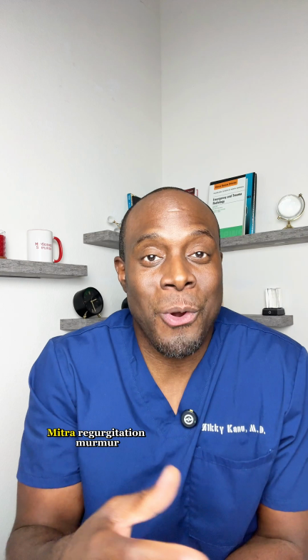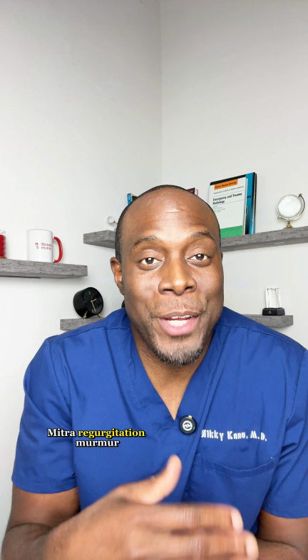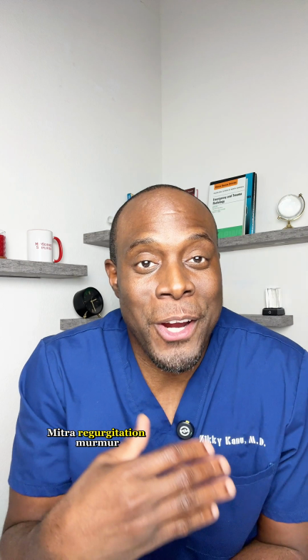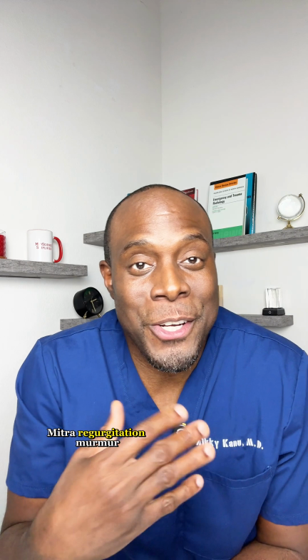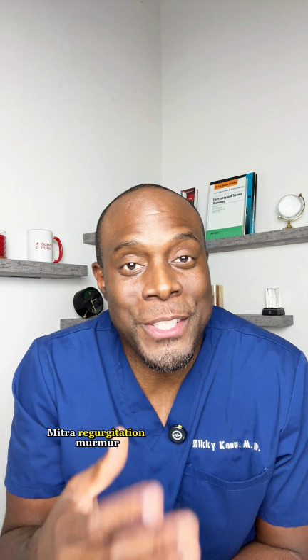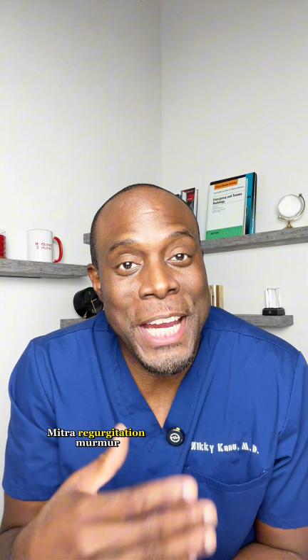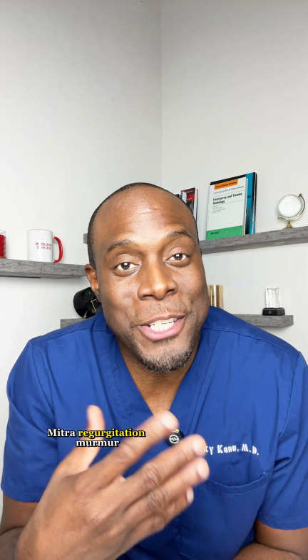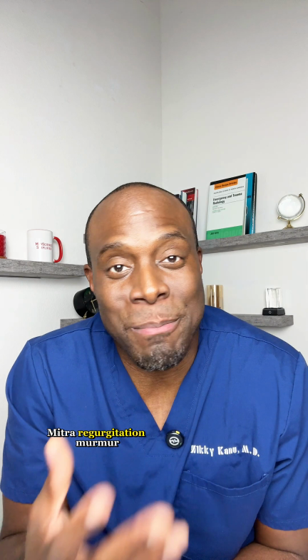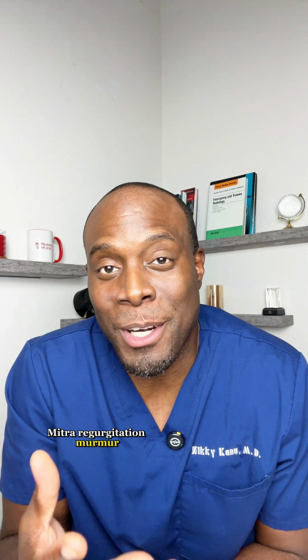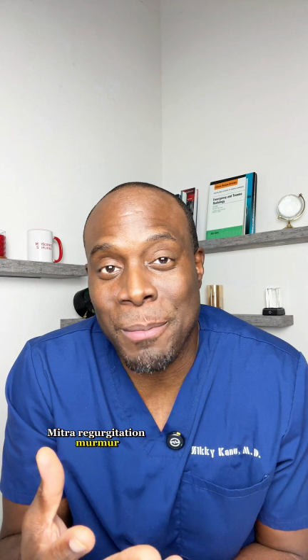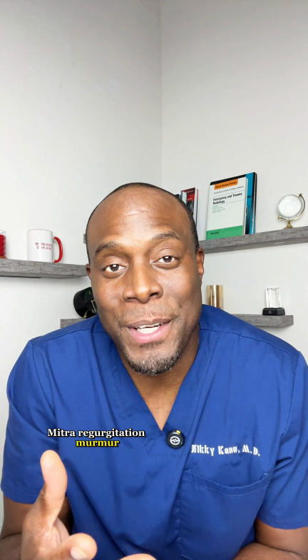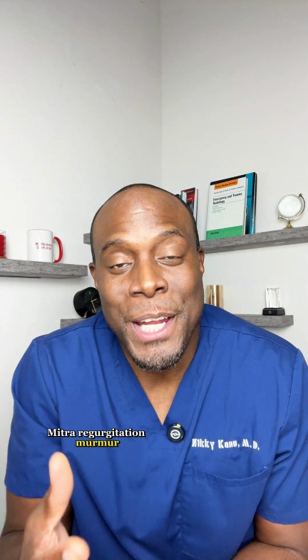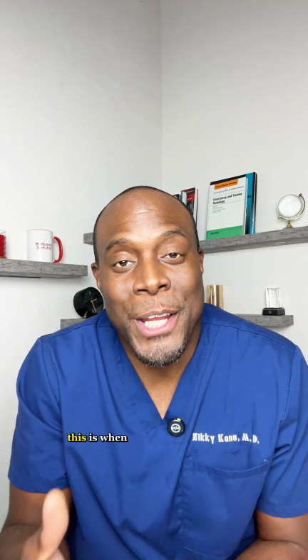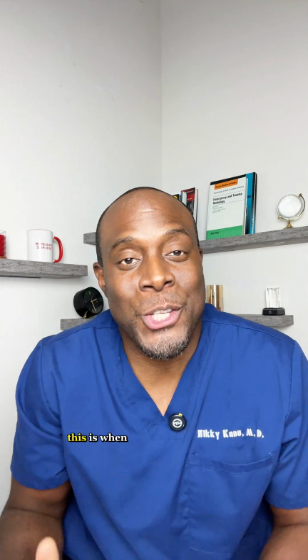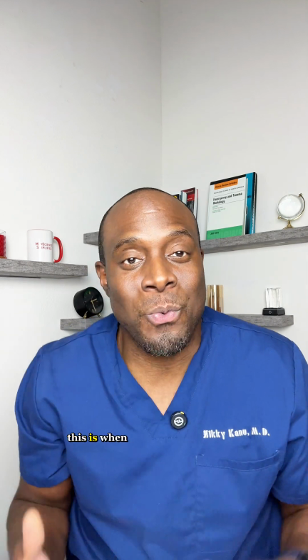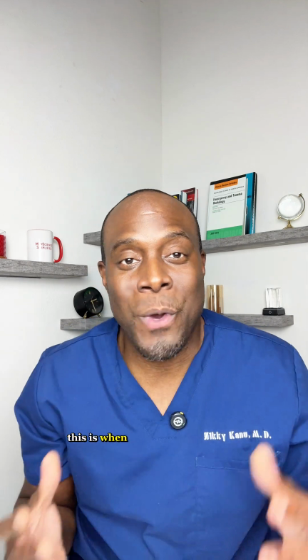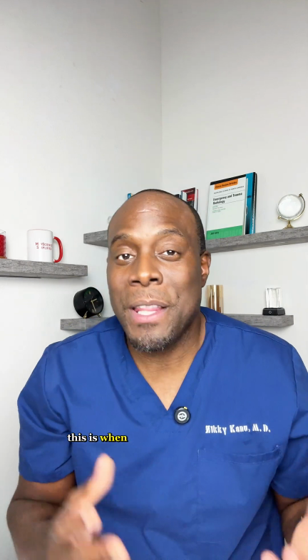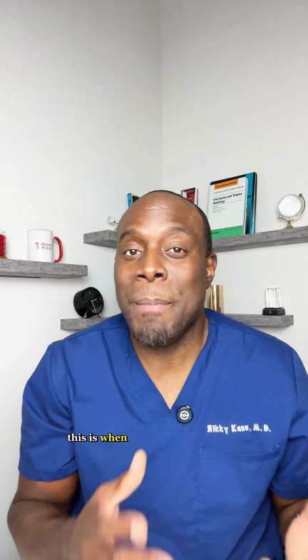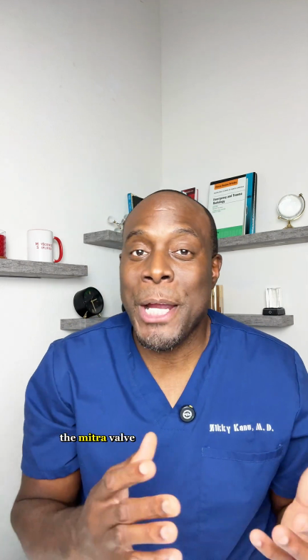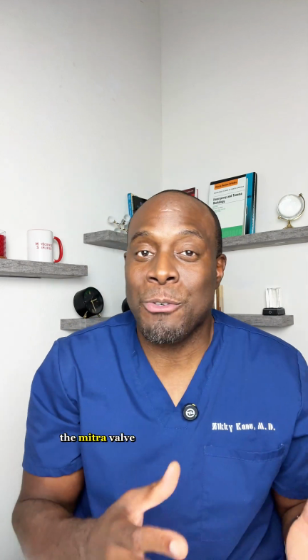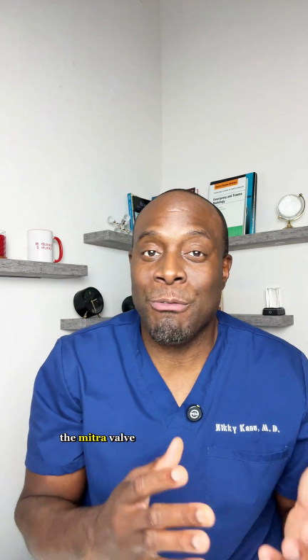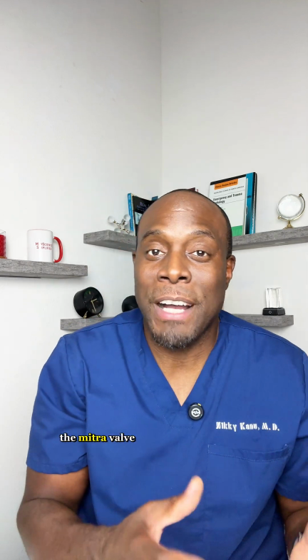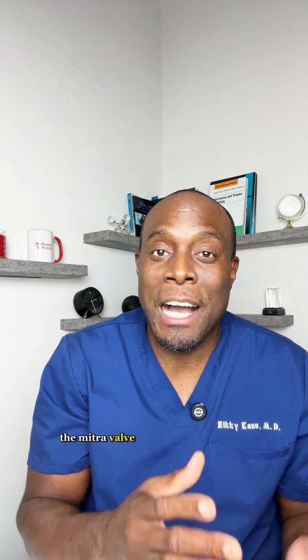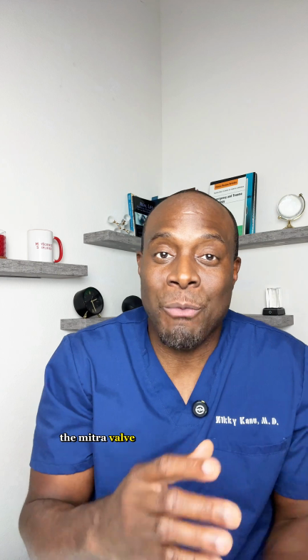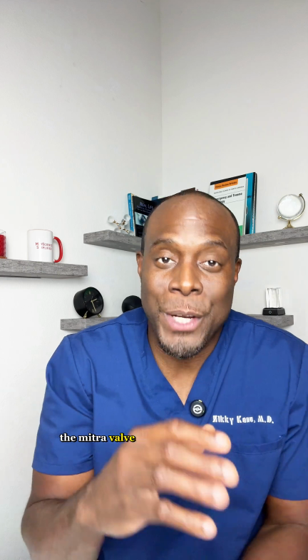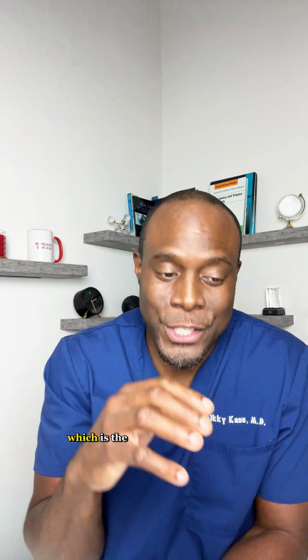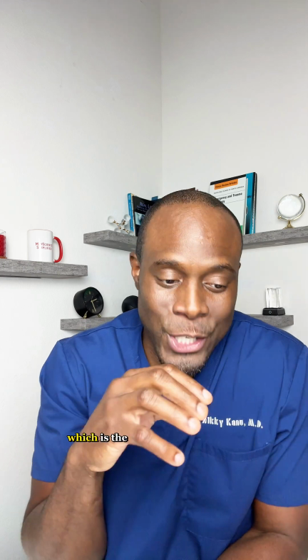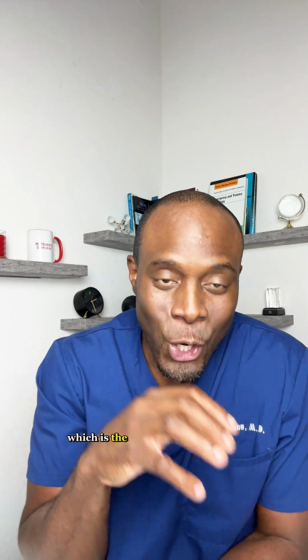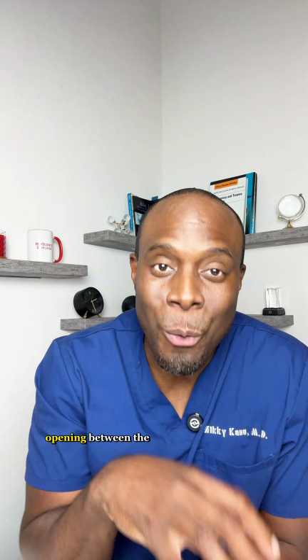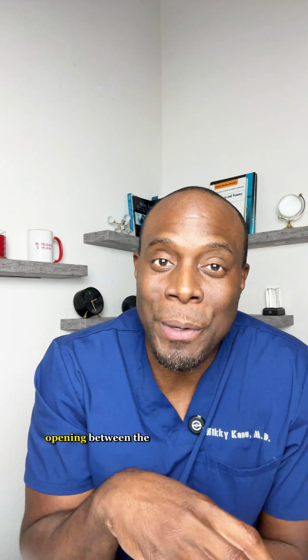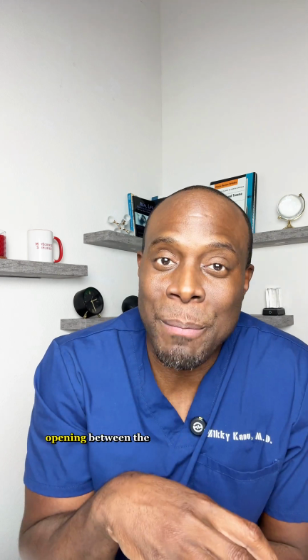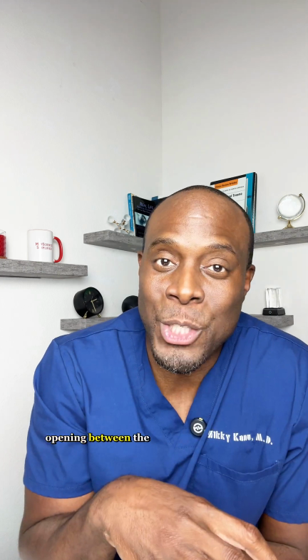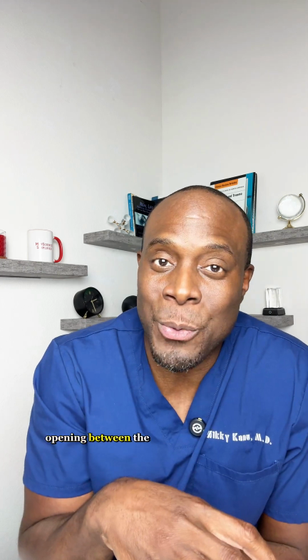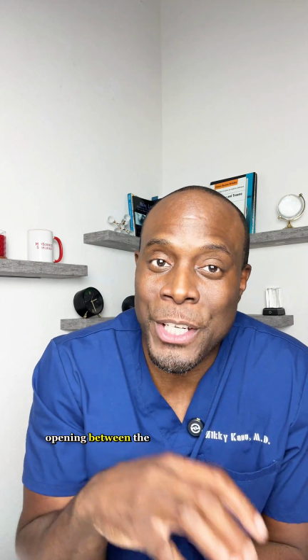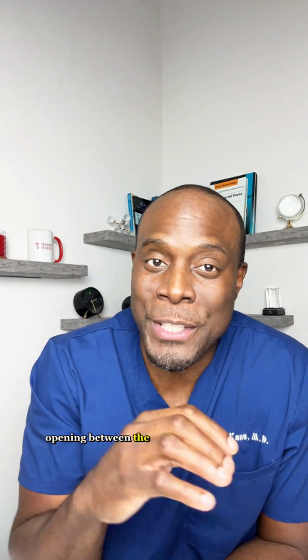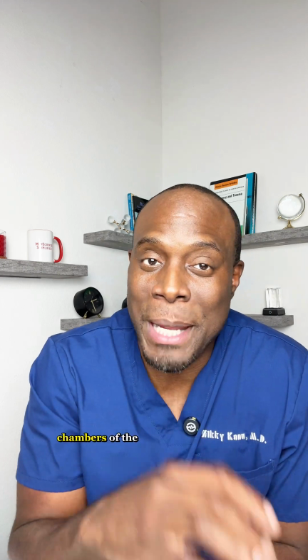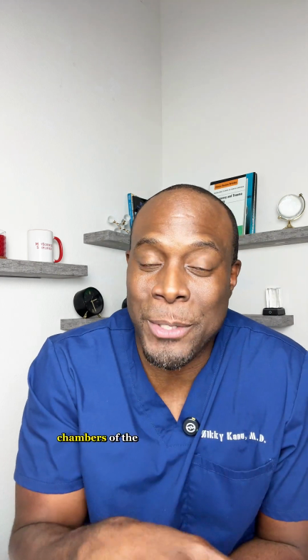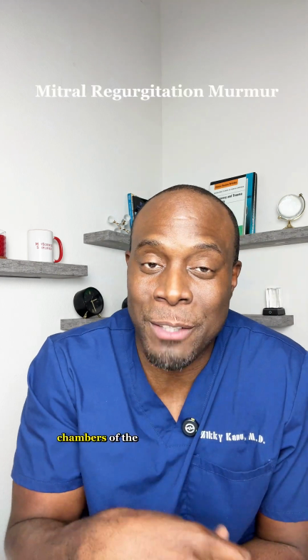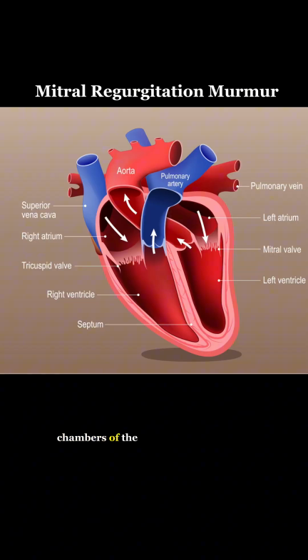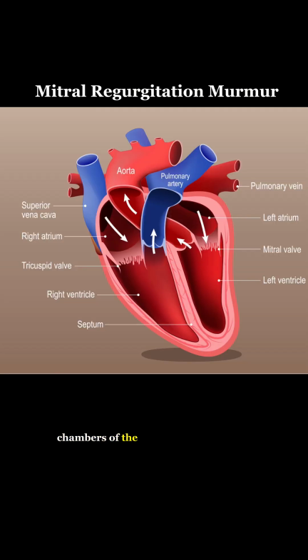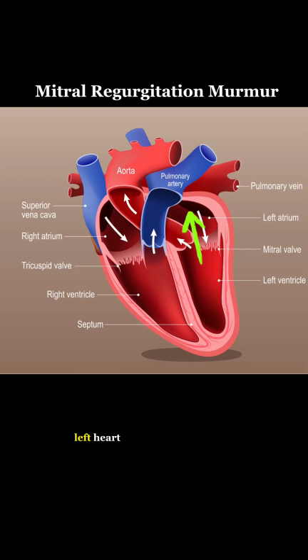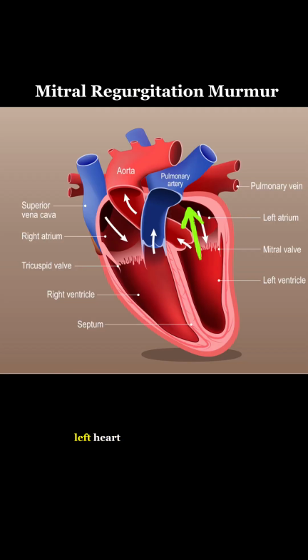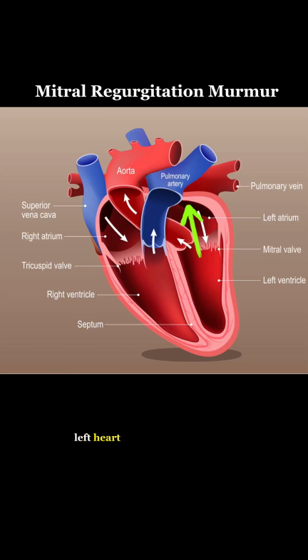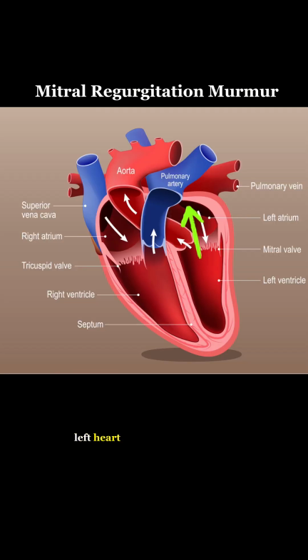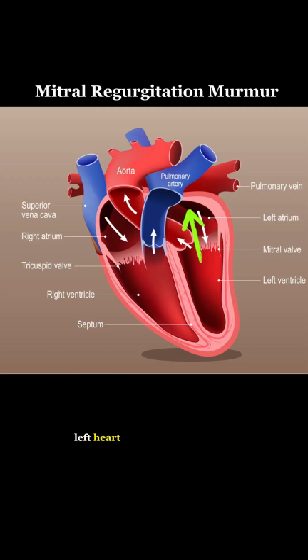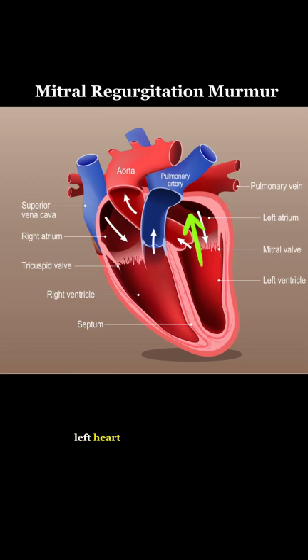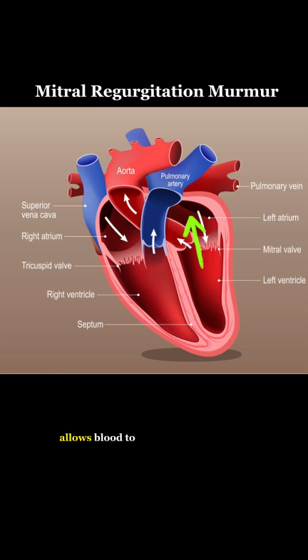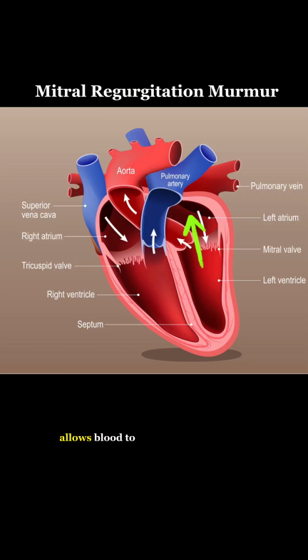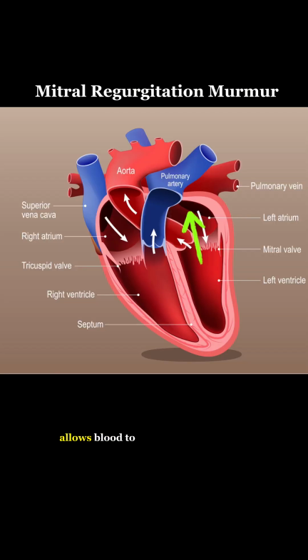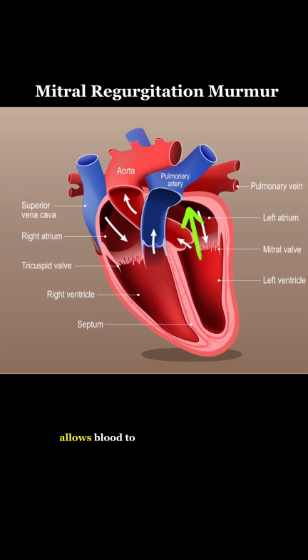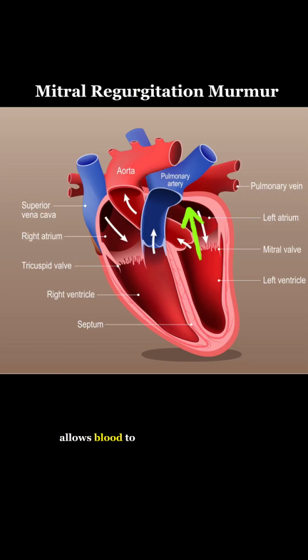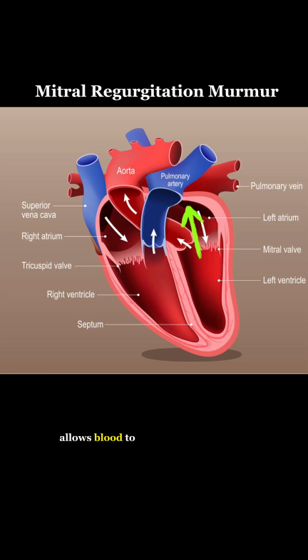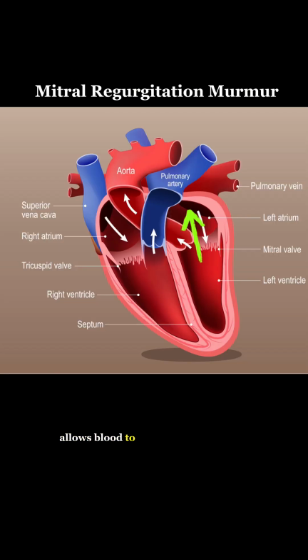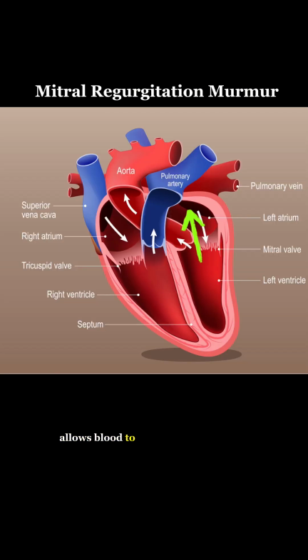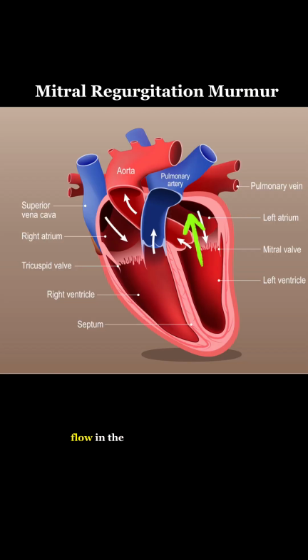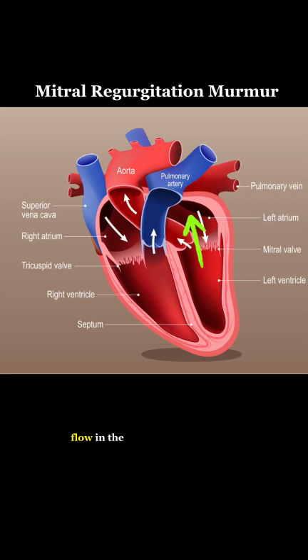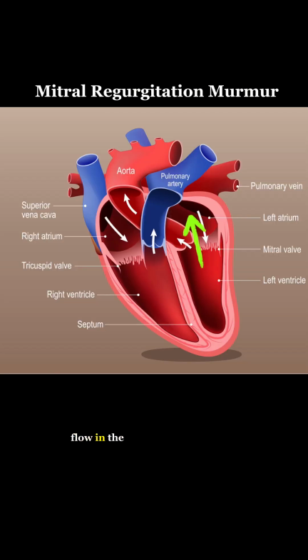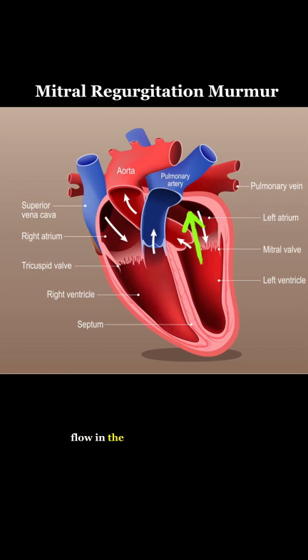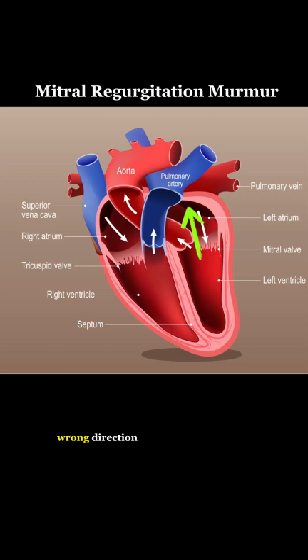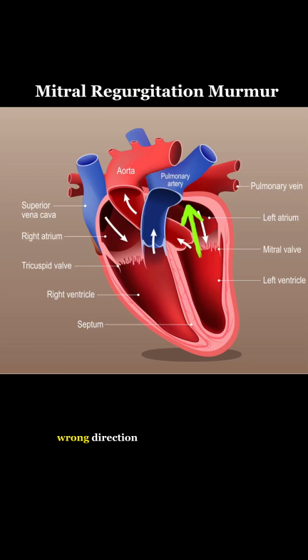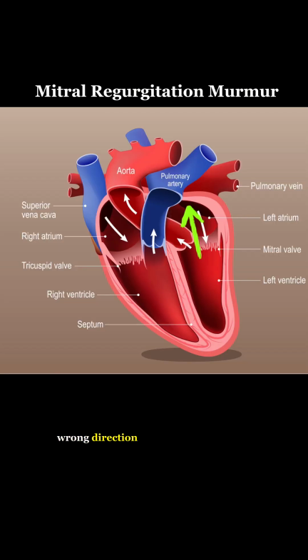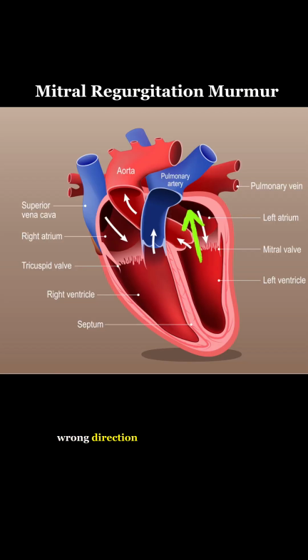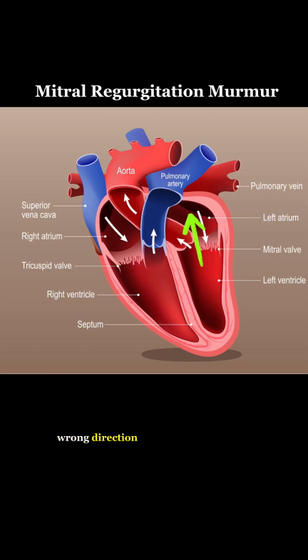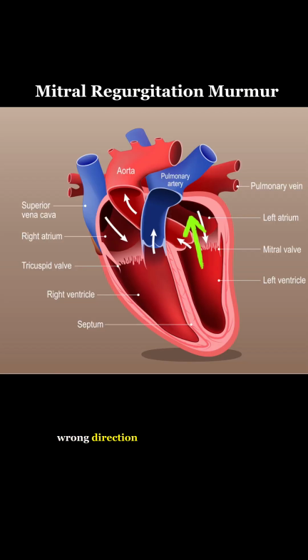Mitral regurgitation murmur. This is when the mitral valve, which is the opening between the chambers of the left heart, allows blood to flow in the wrong direction.